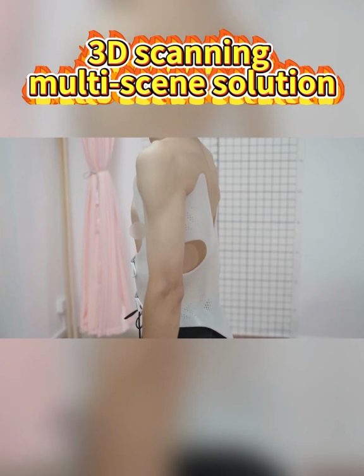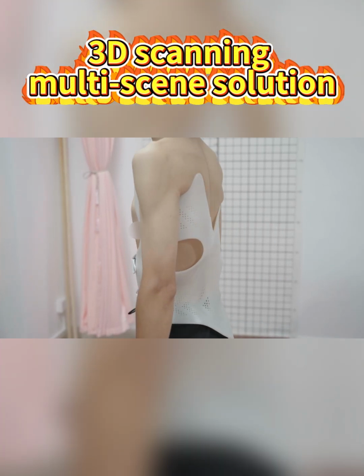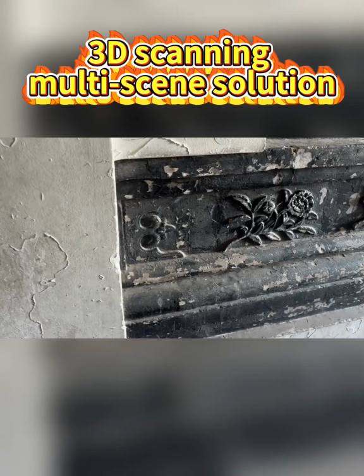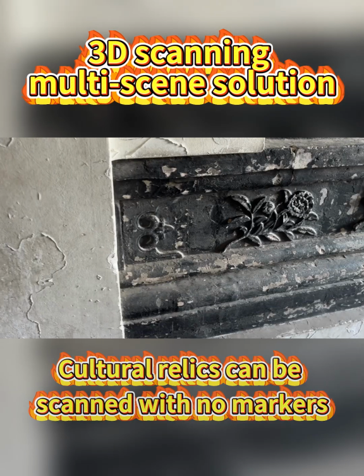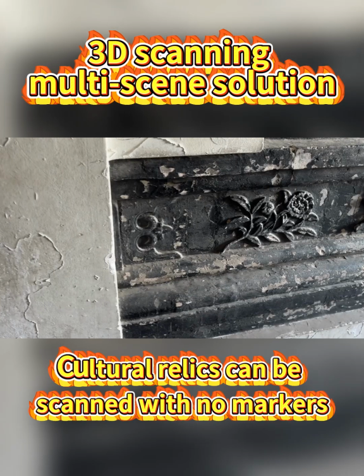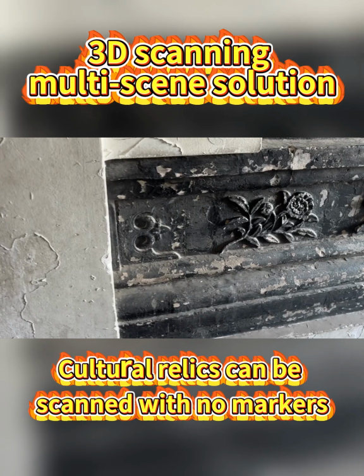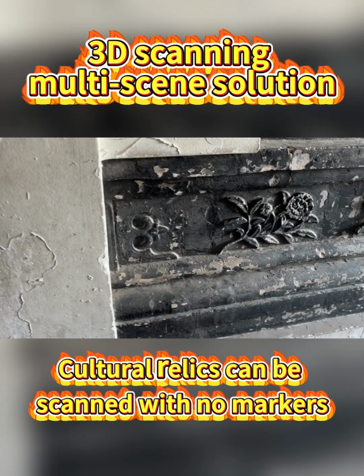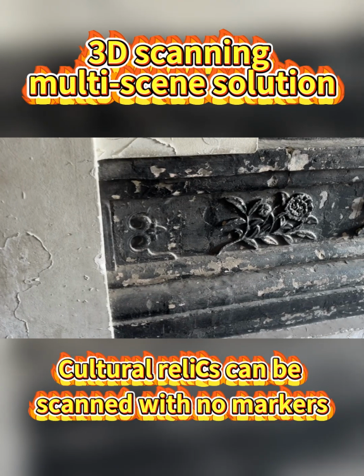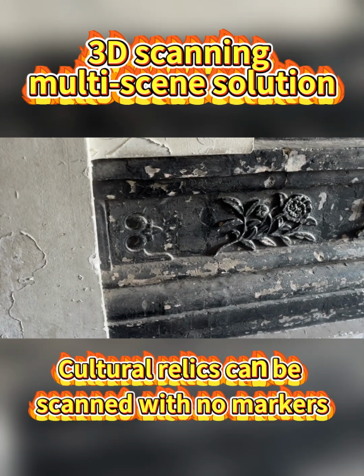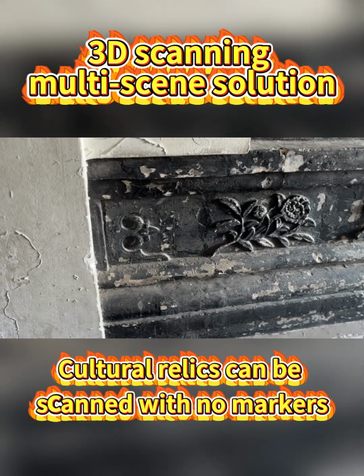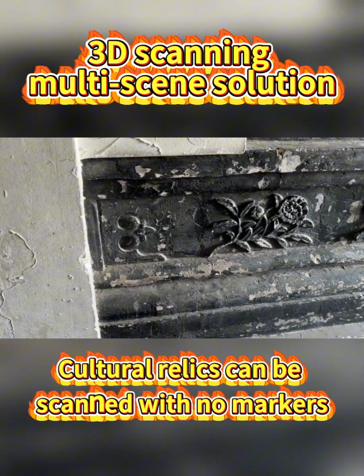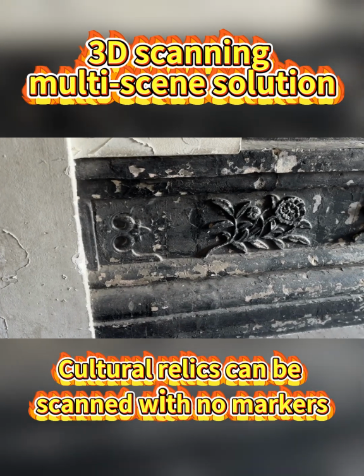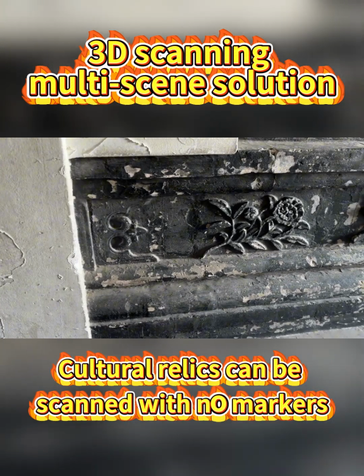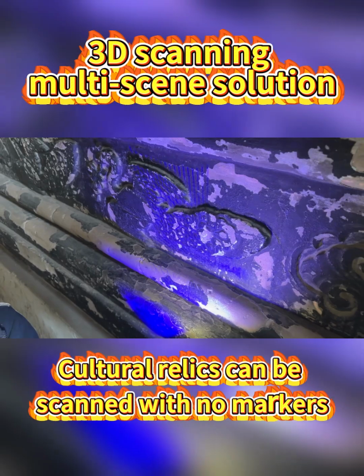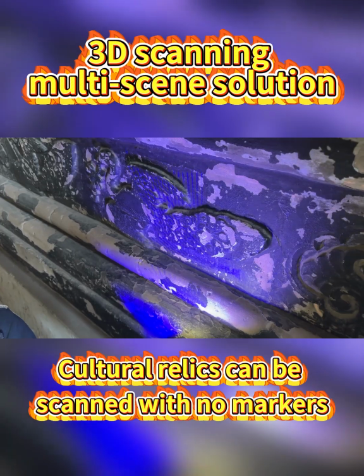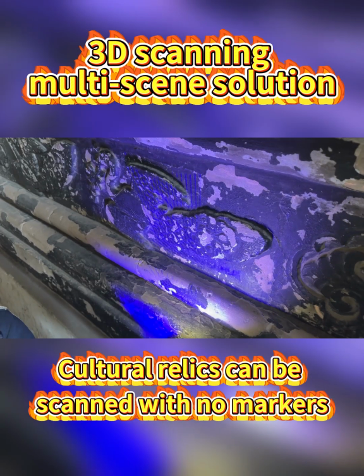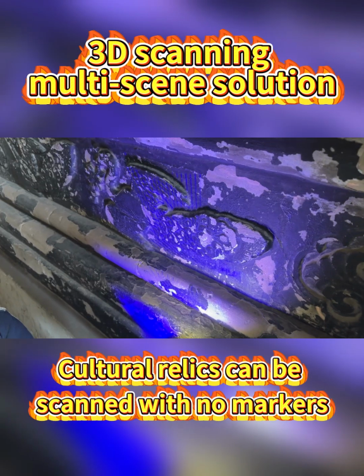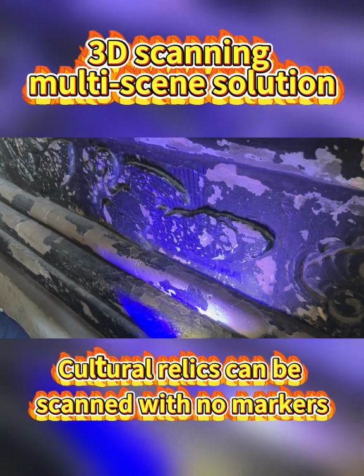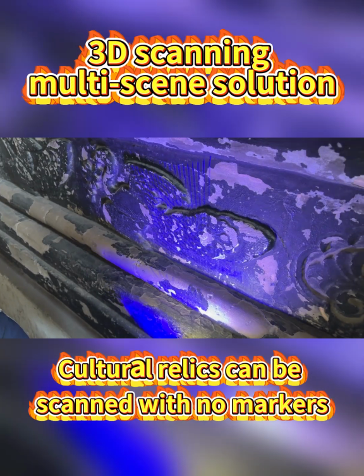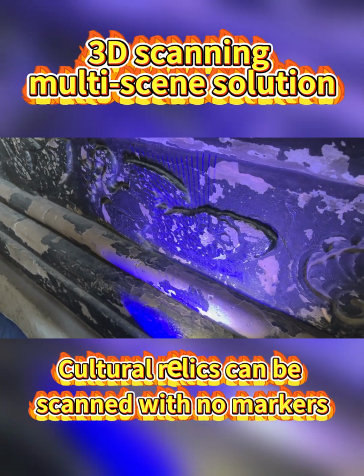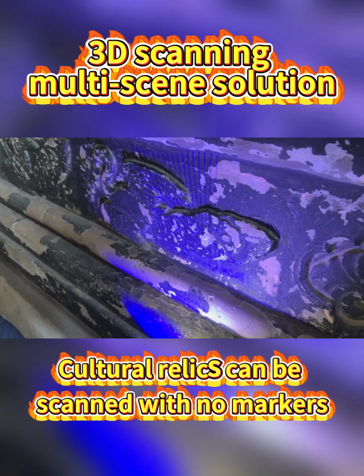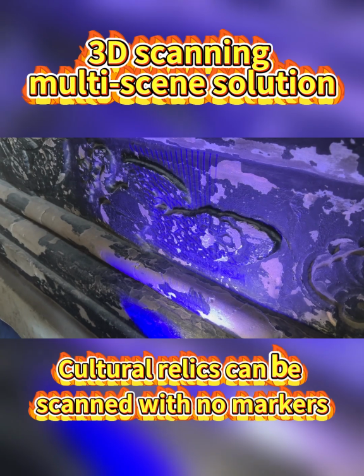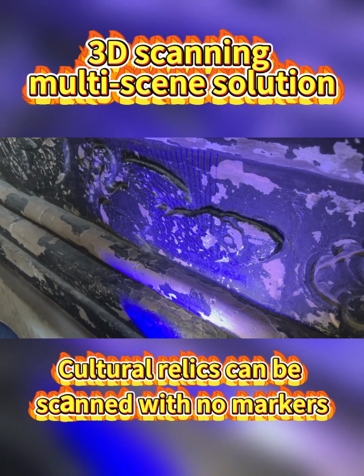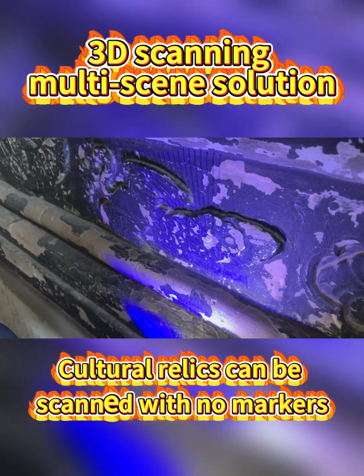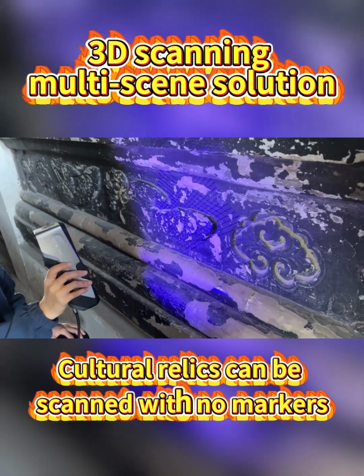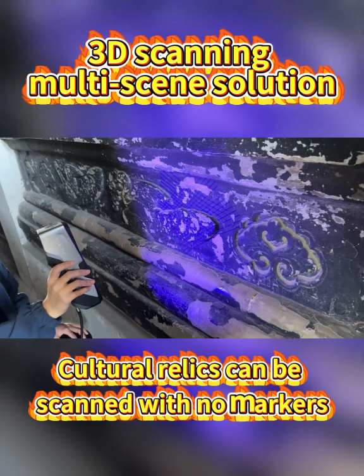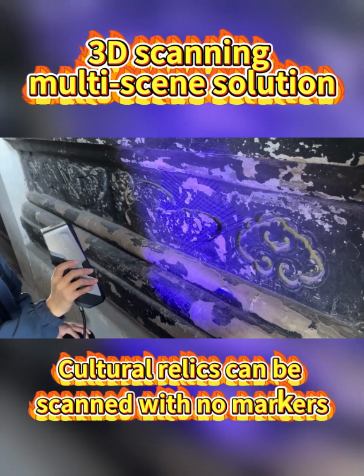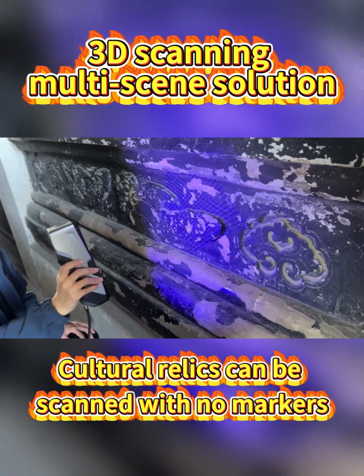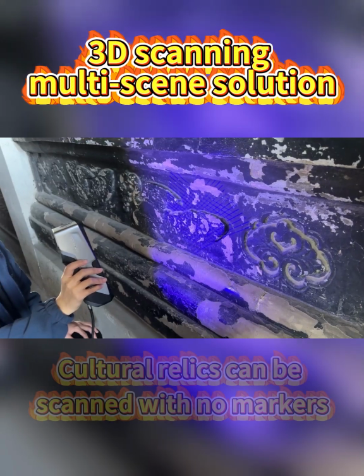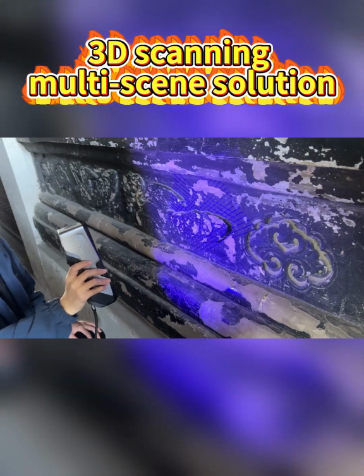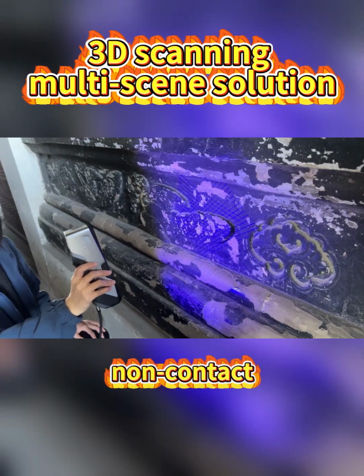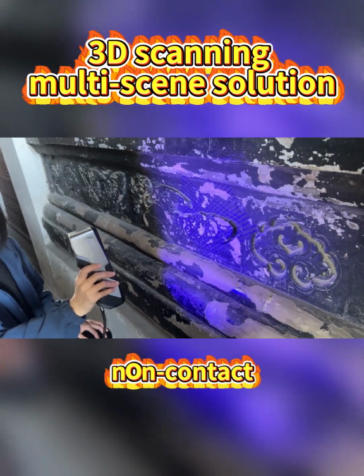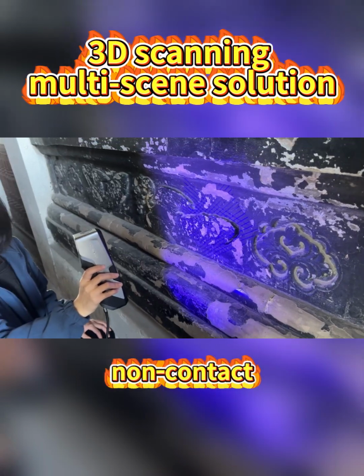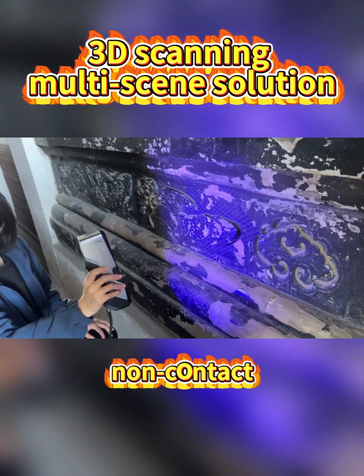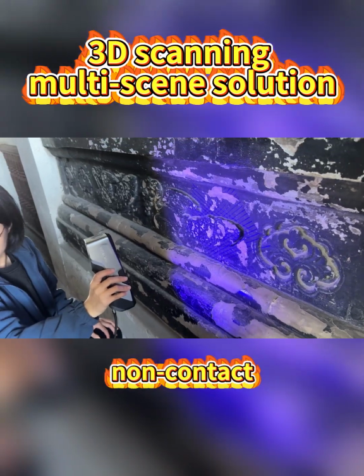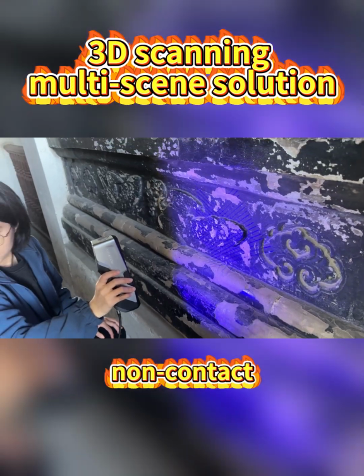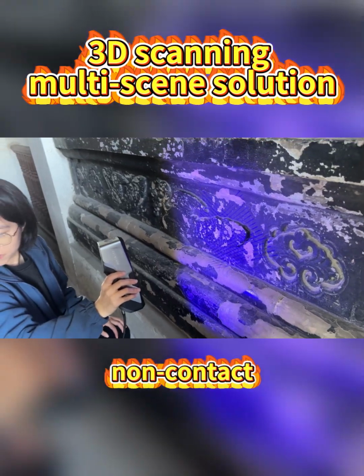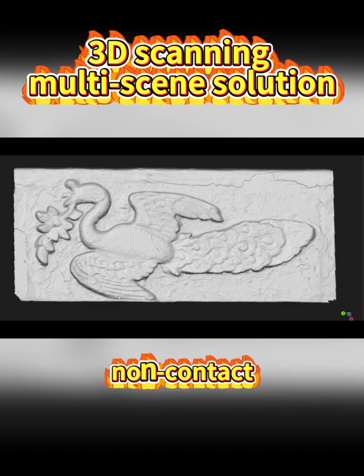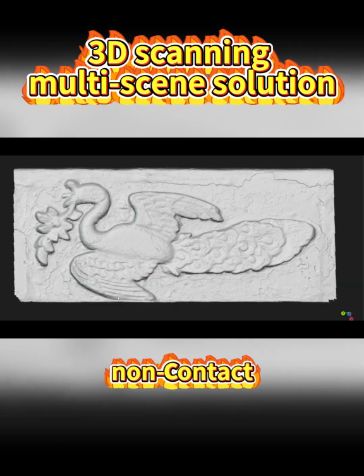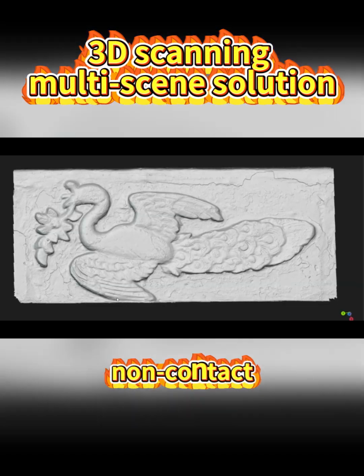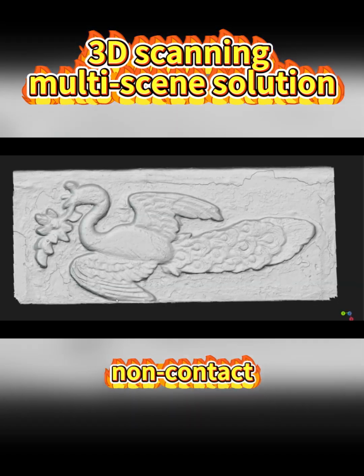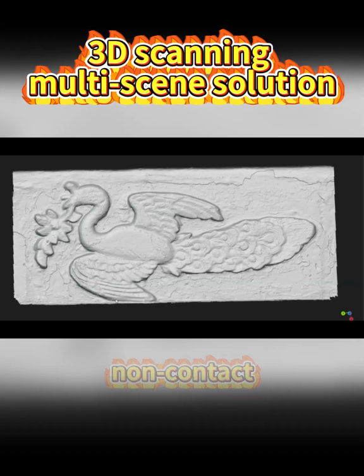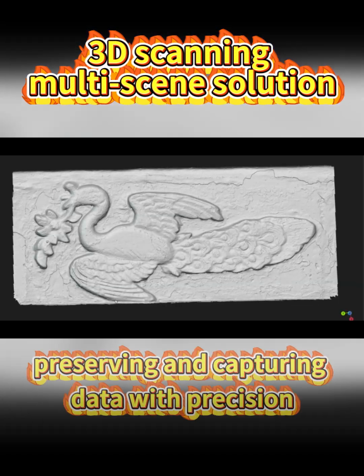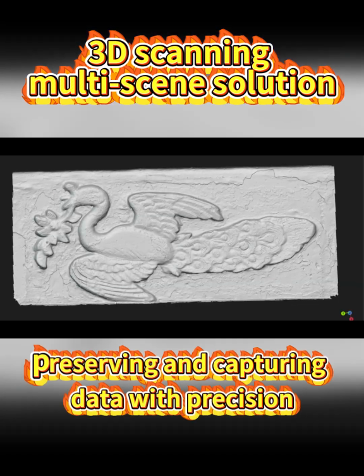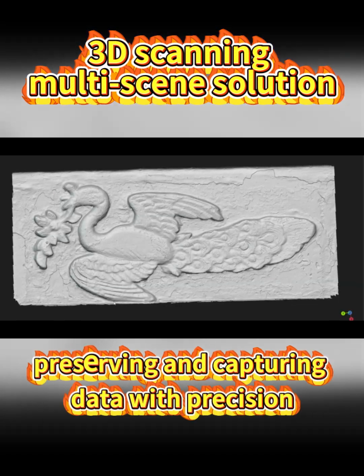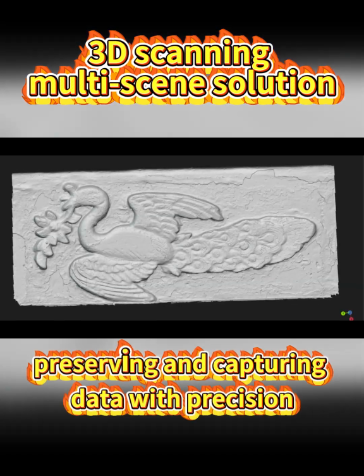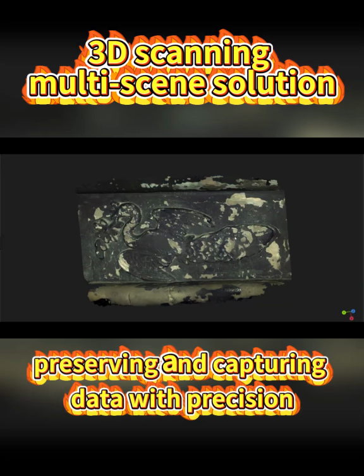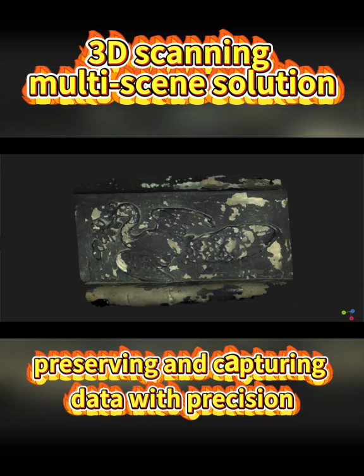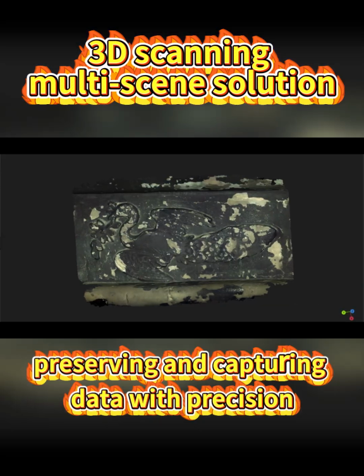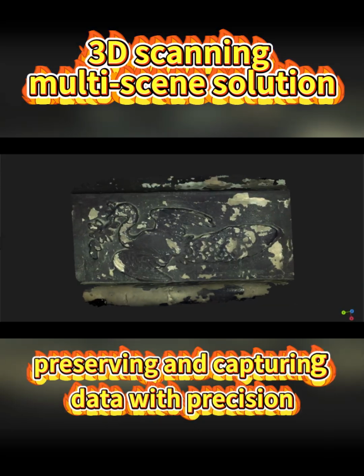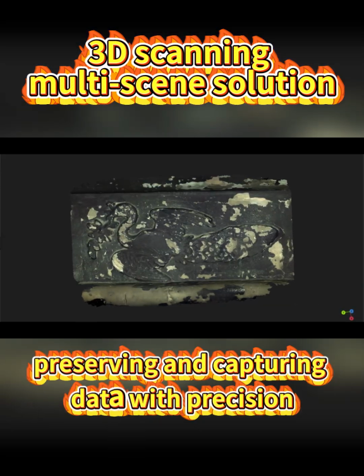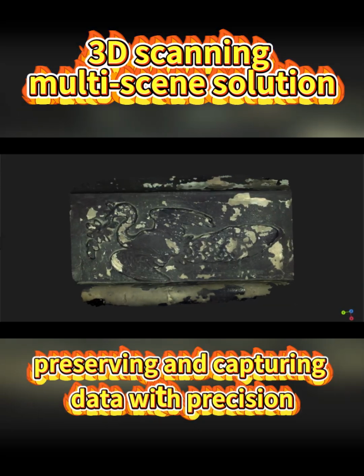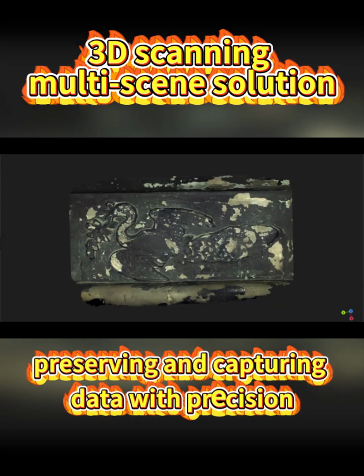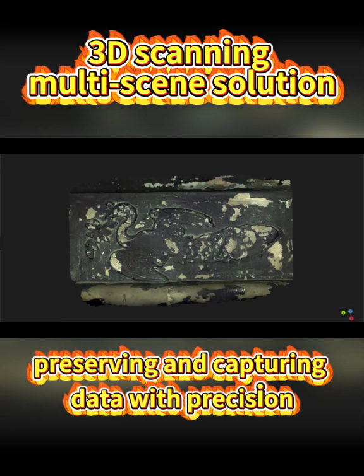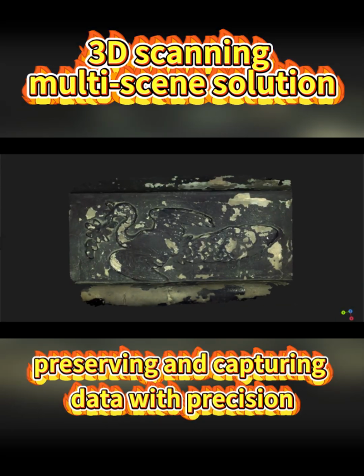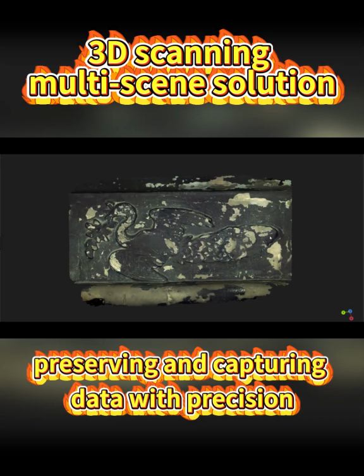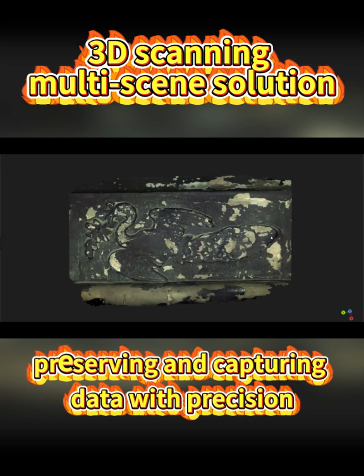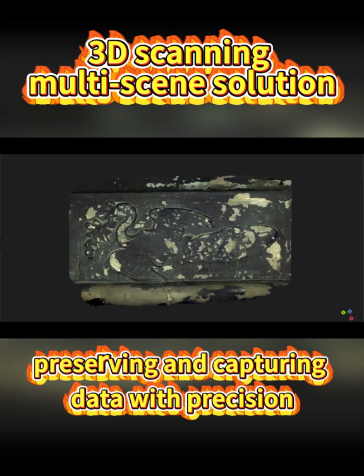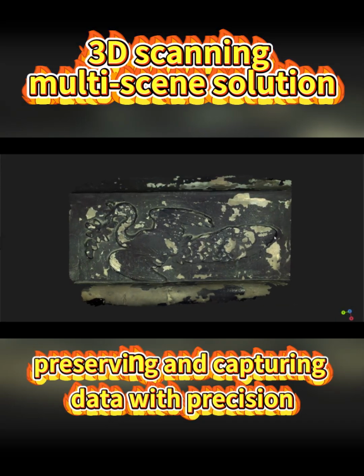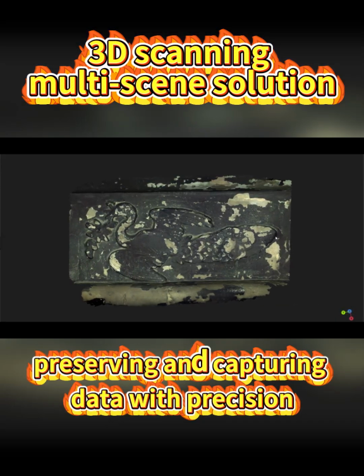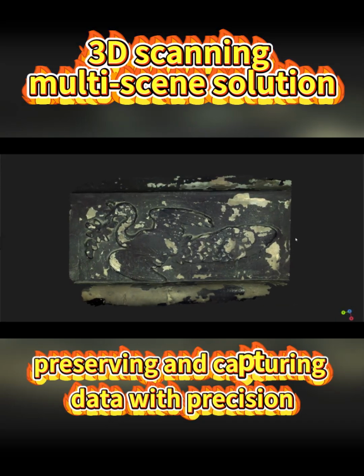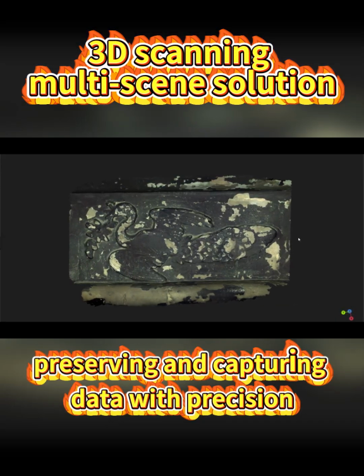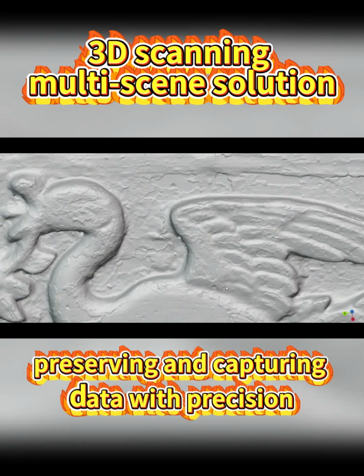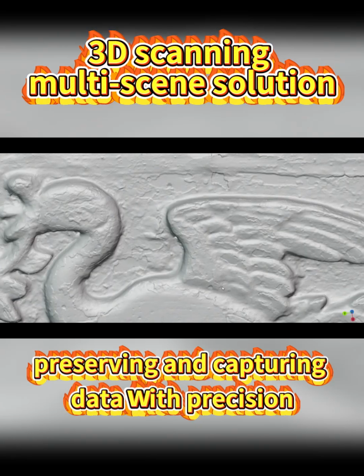Cultural relics can be scanned with no markers, non-contact, preserving and capturing data with precision.